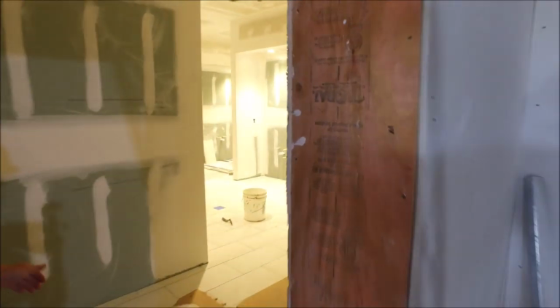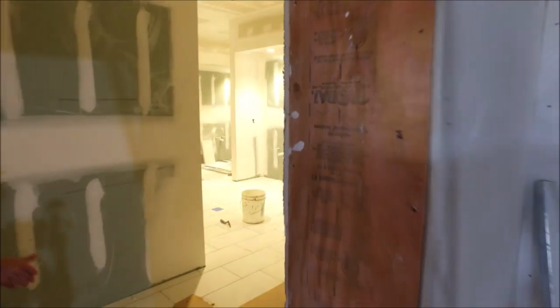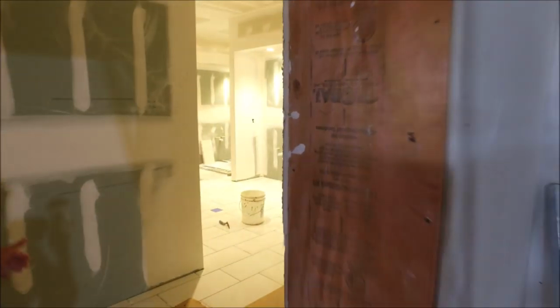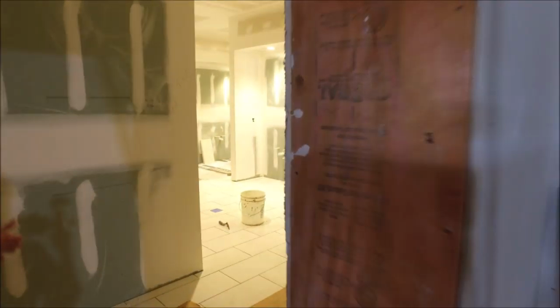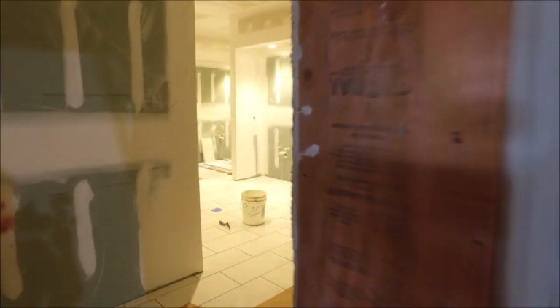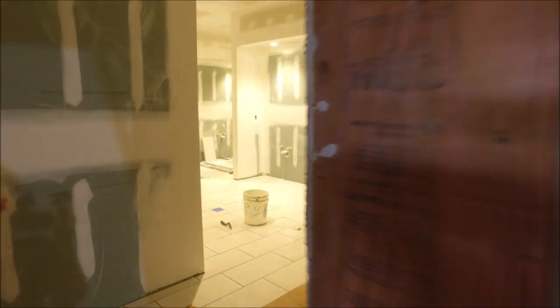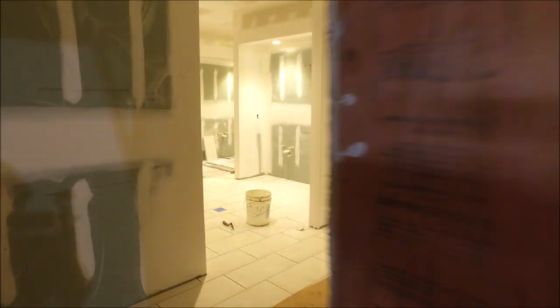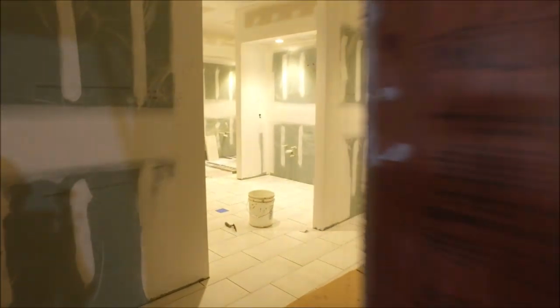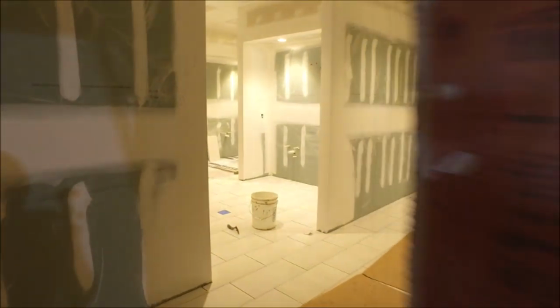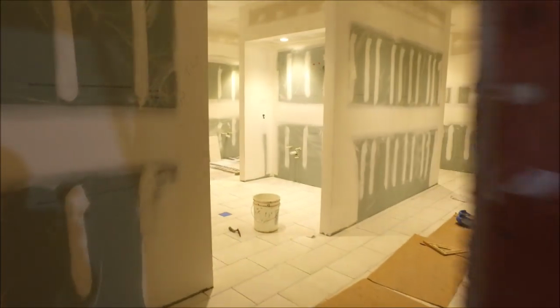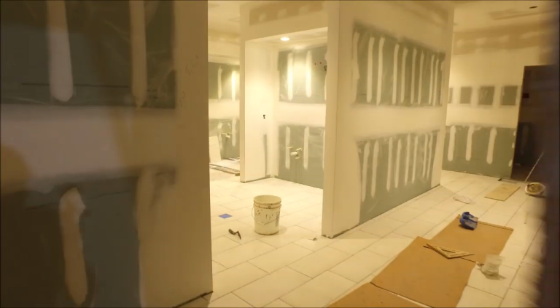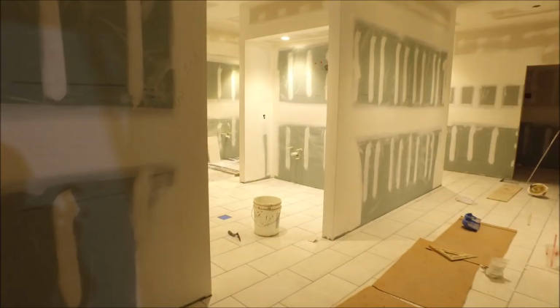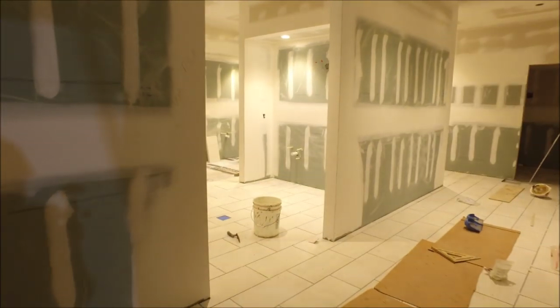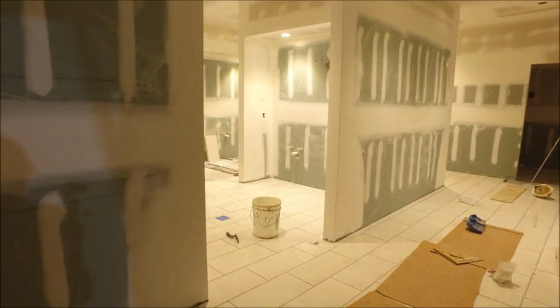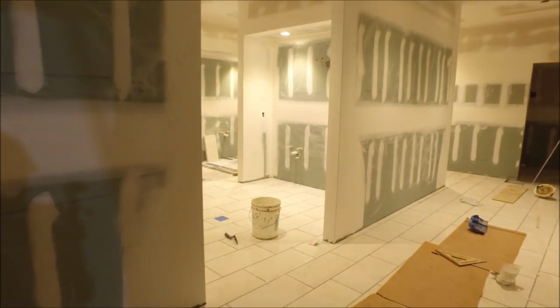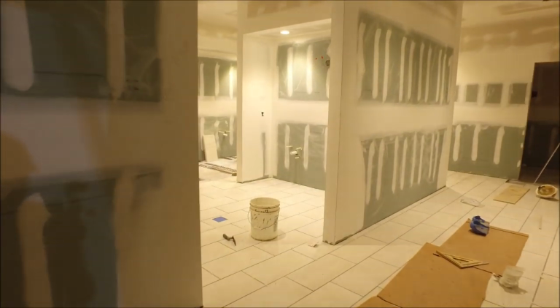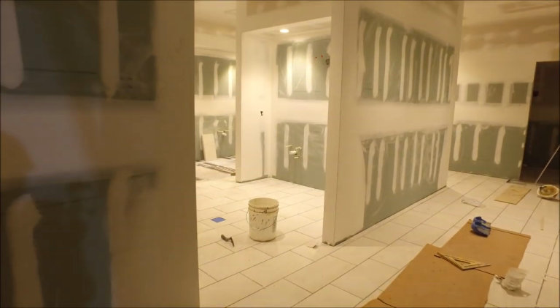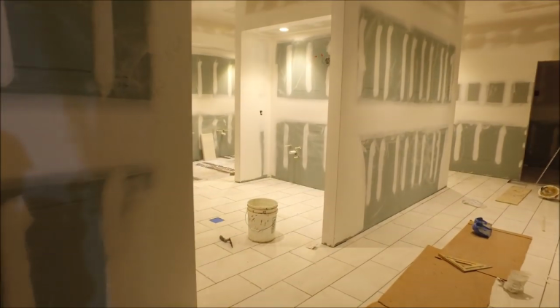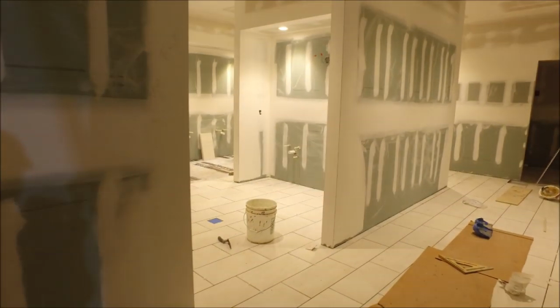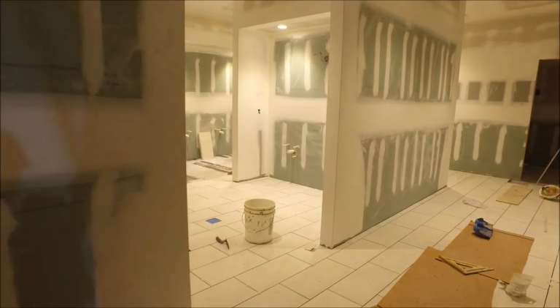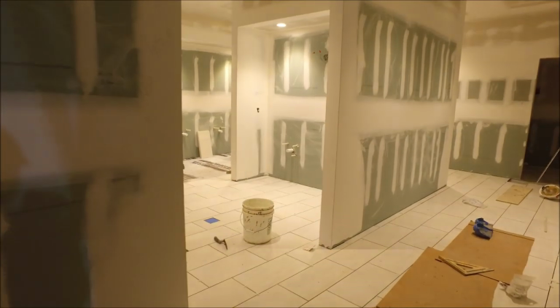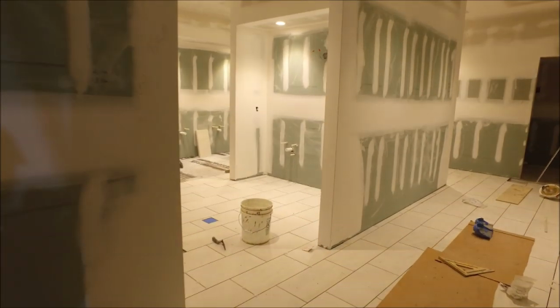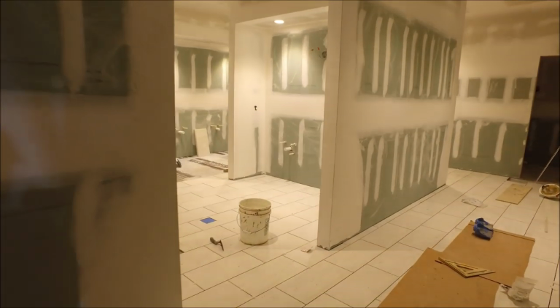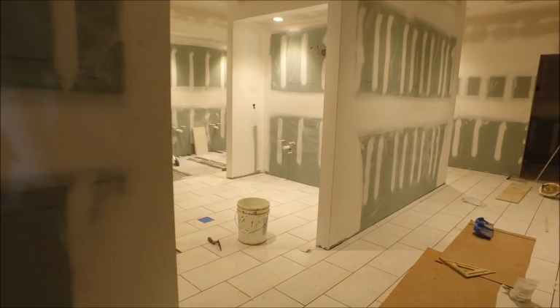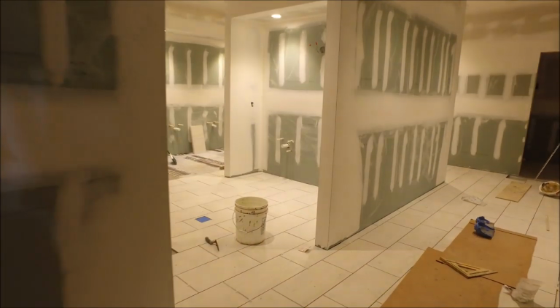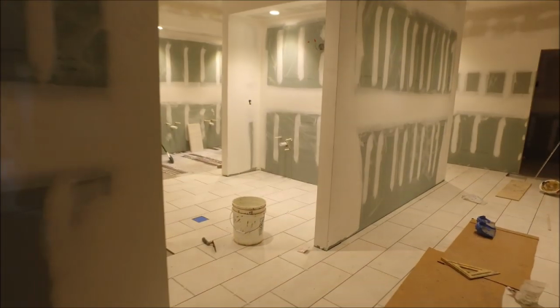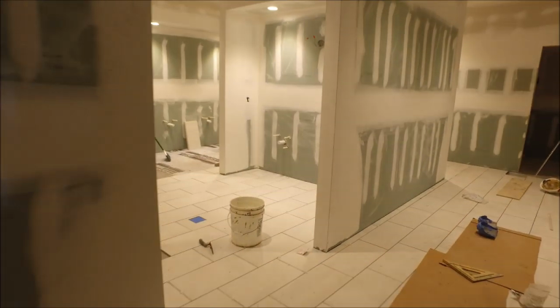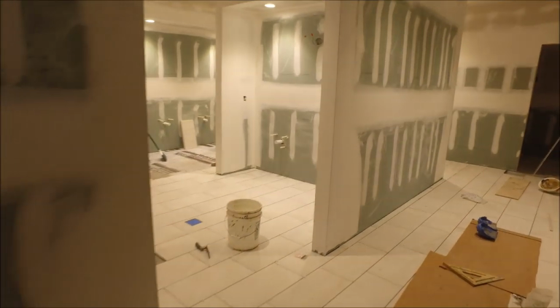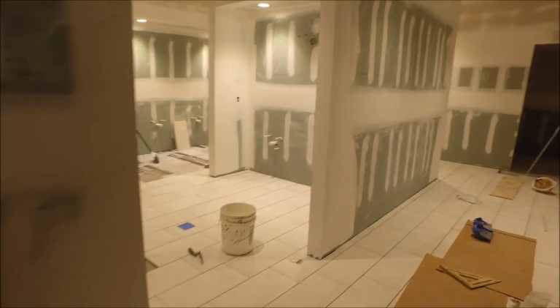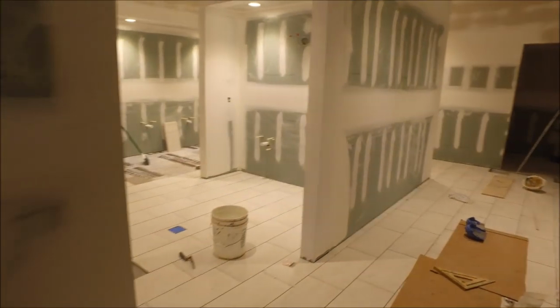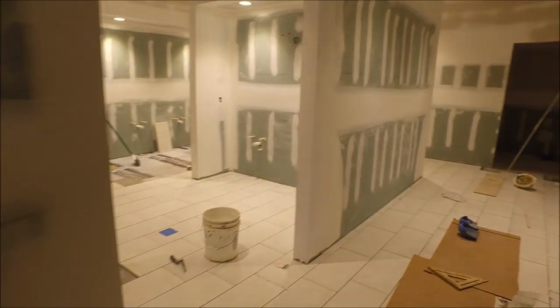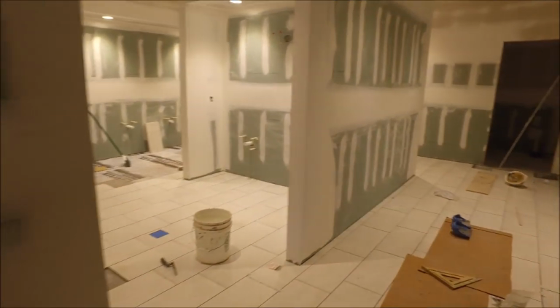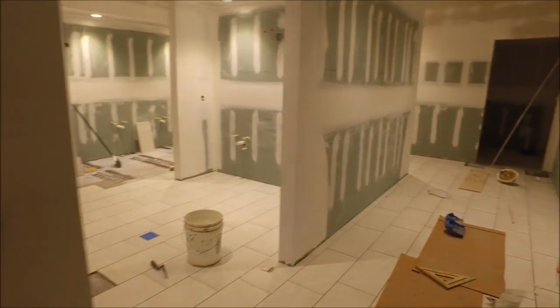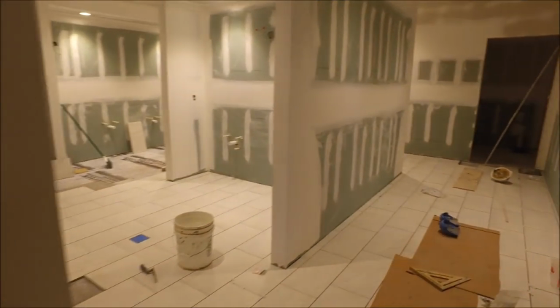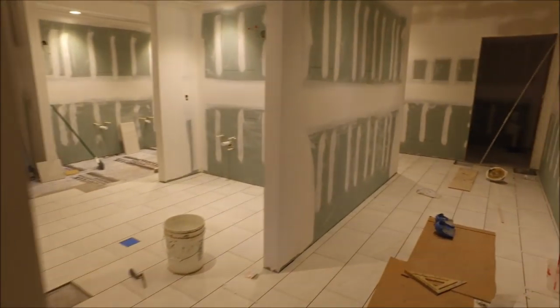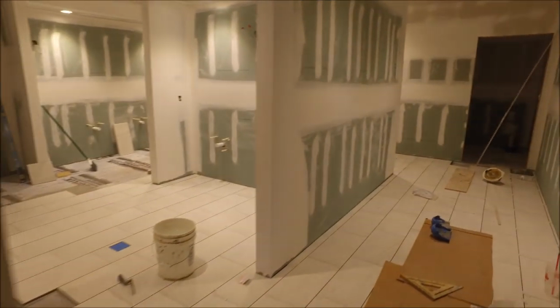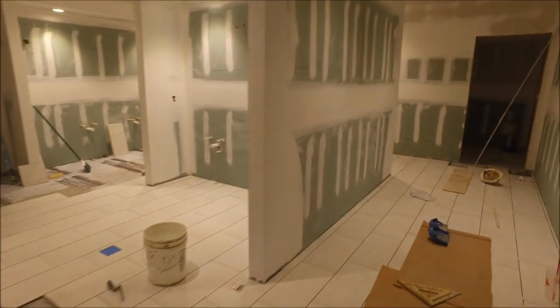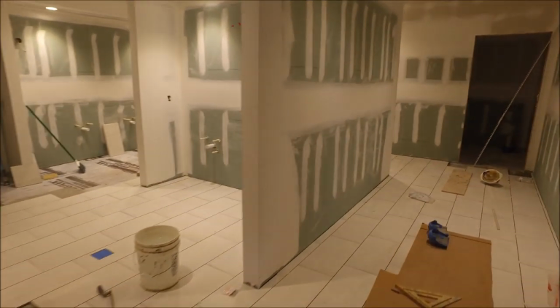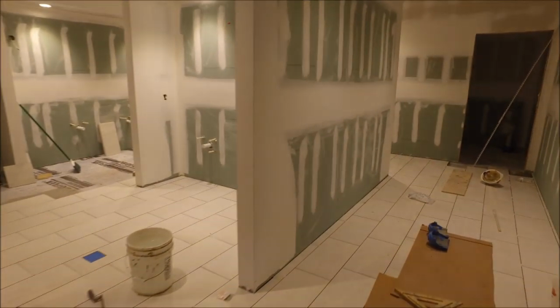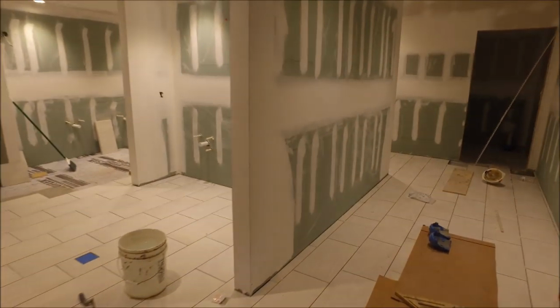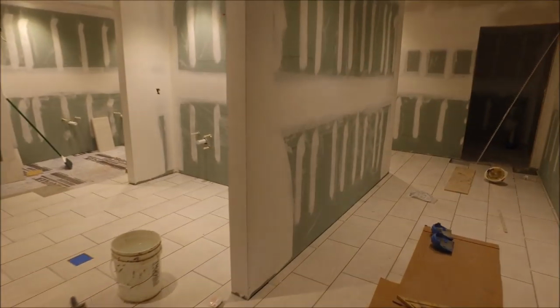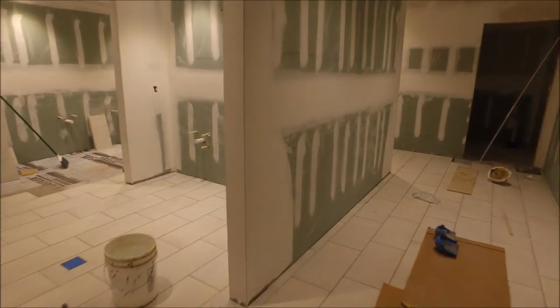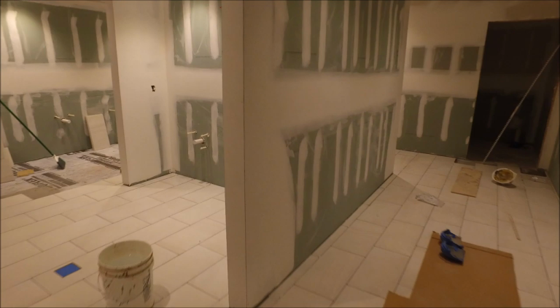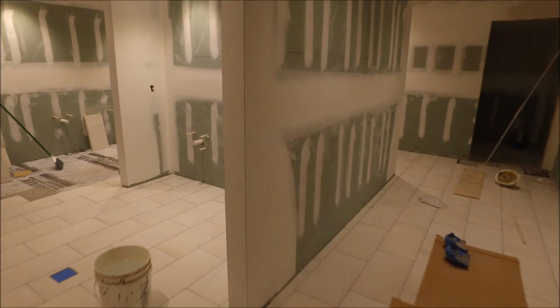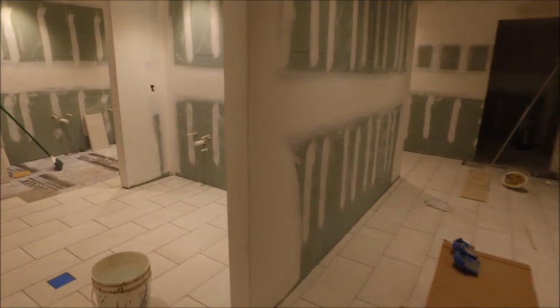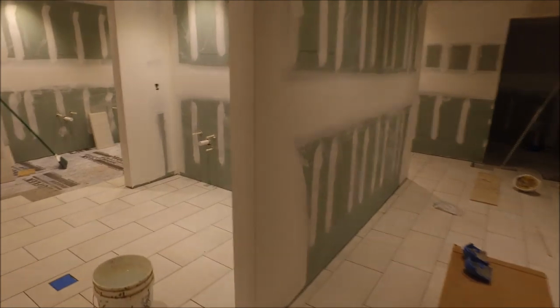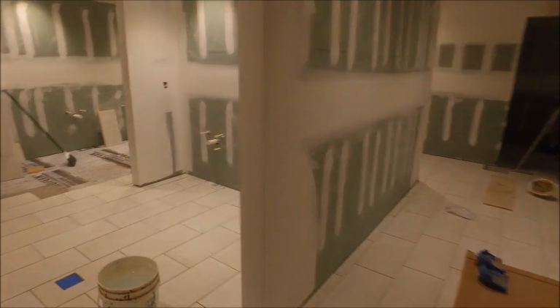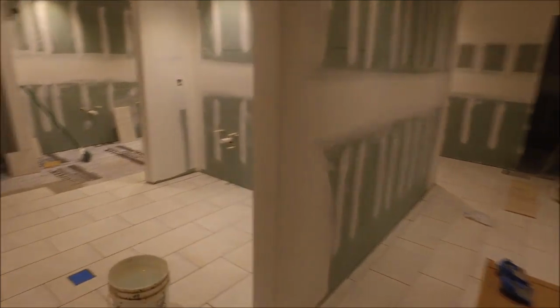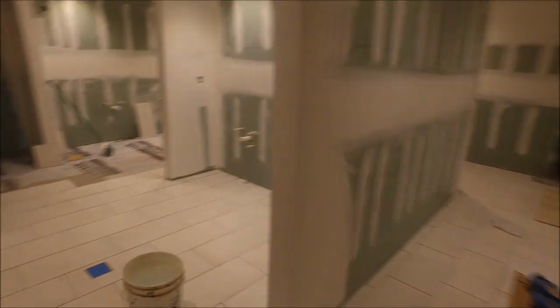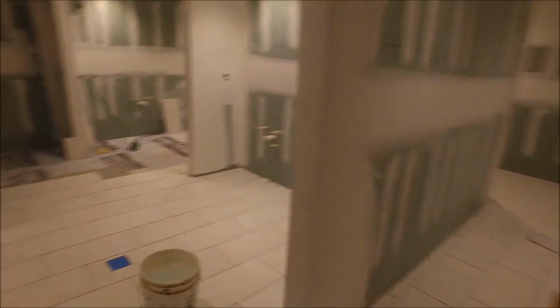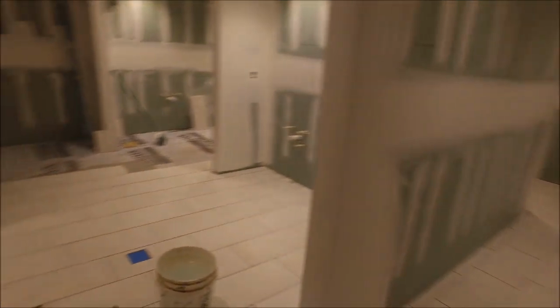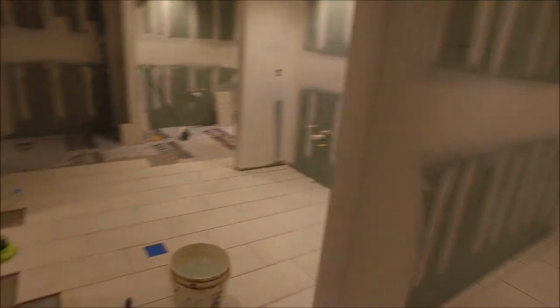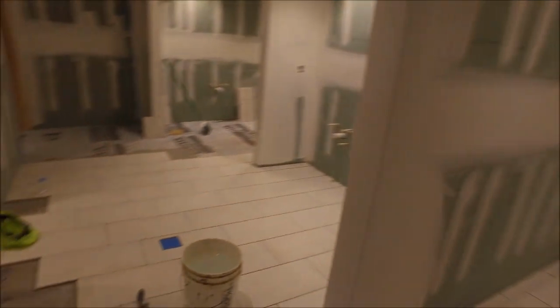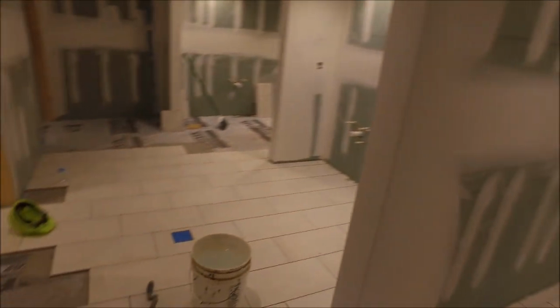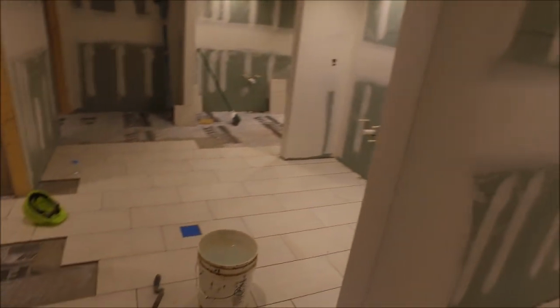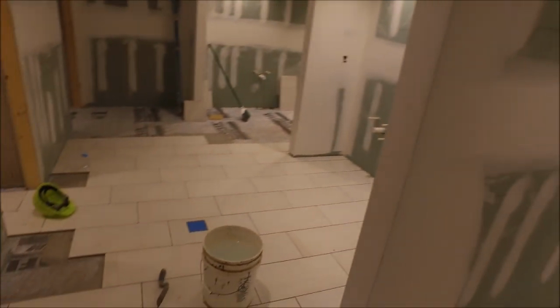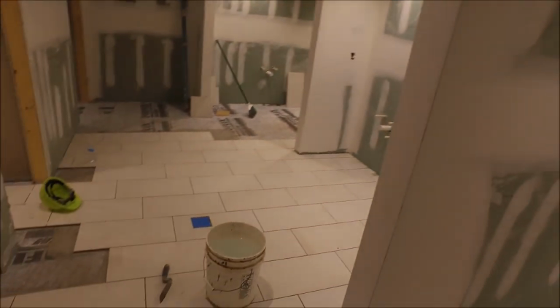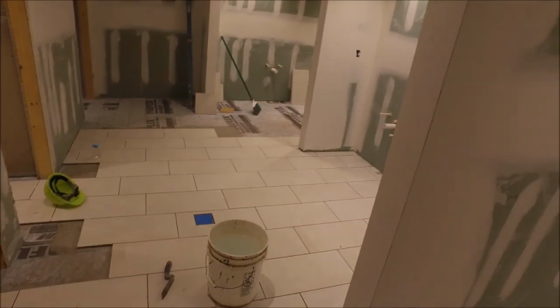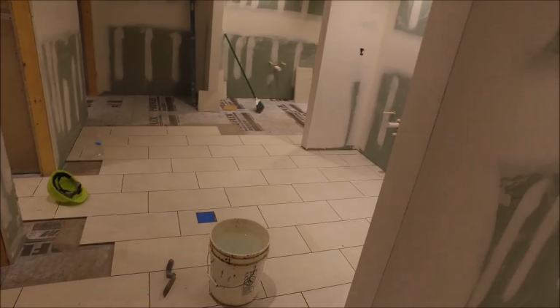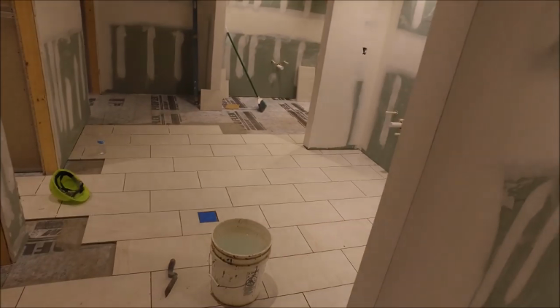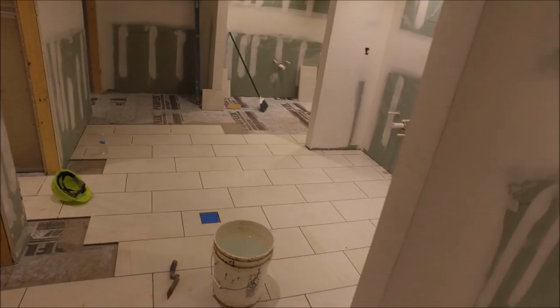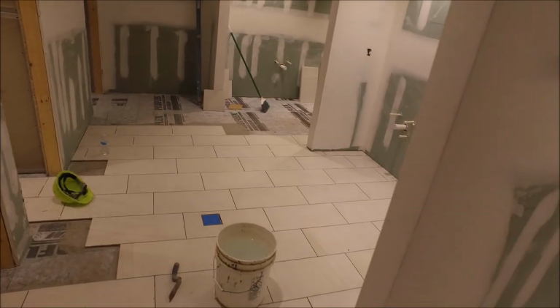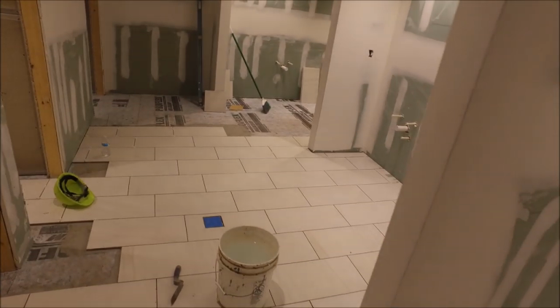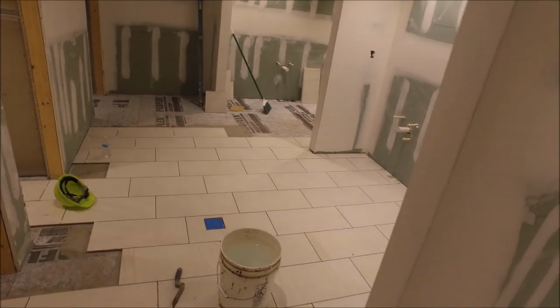You can kind of see that they've started putting in the grout and it's starting to look beautiful.